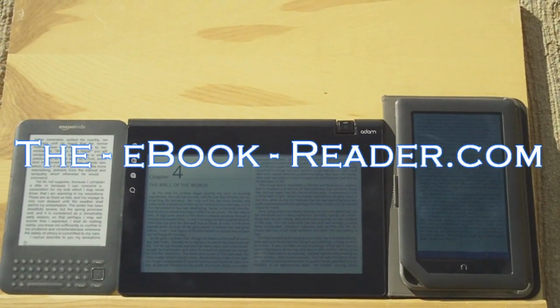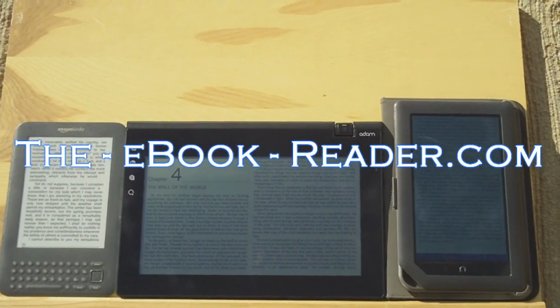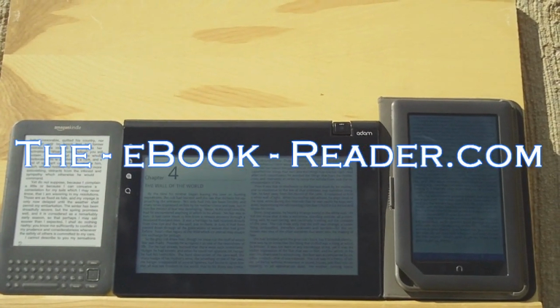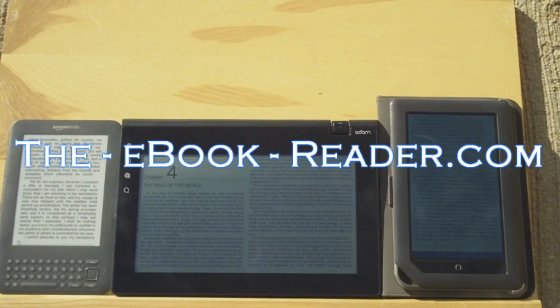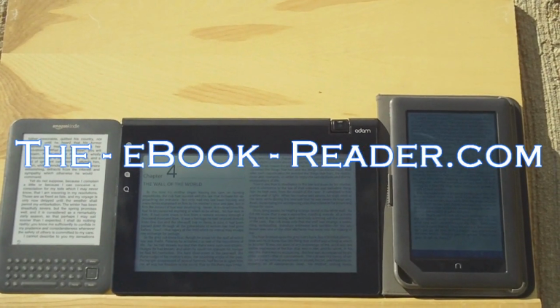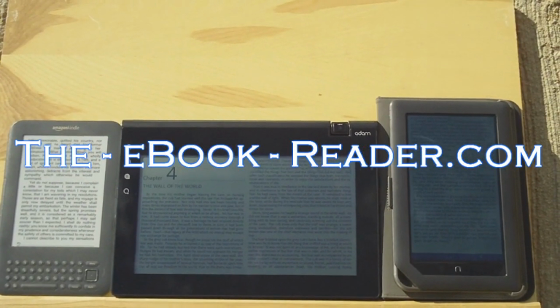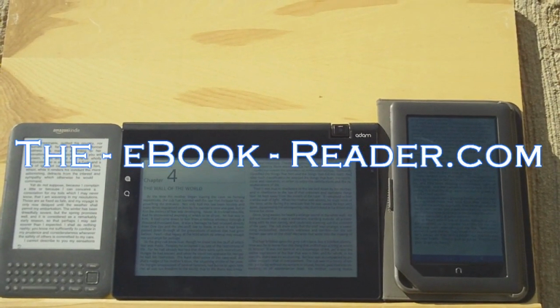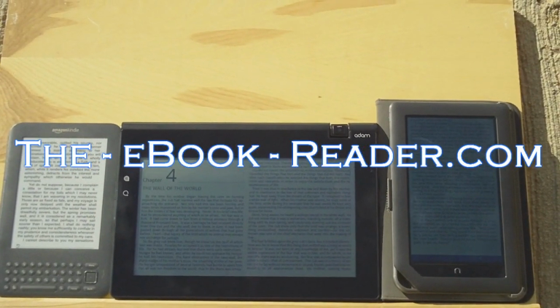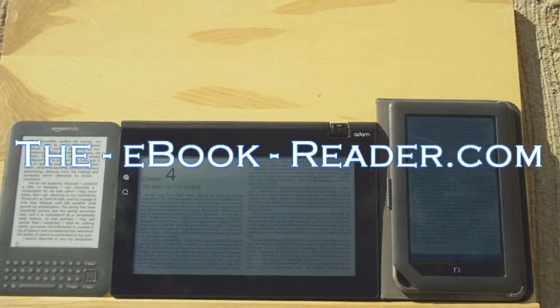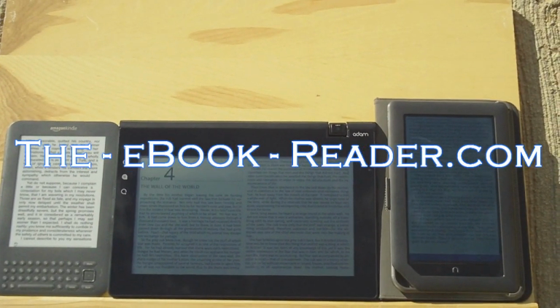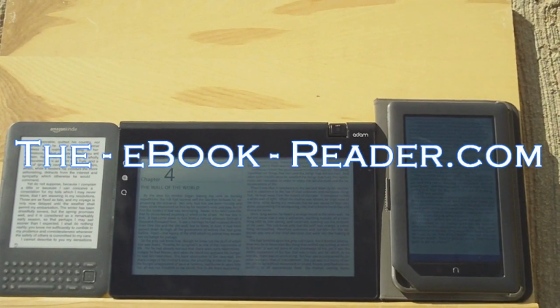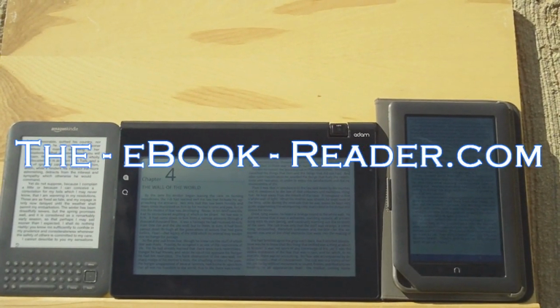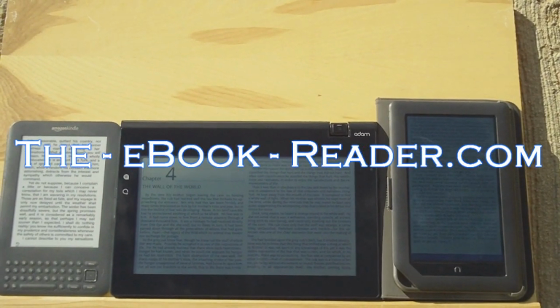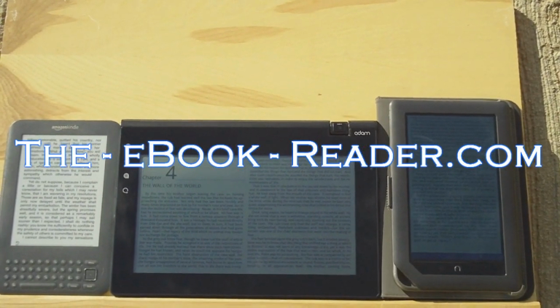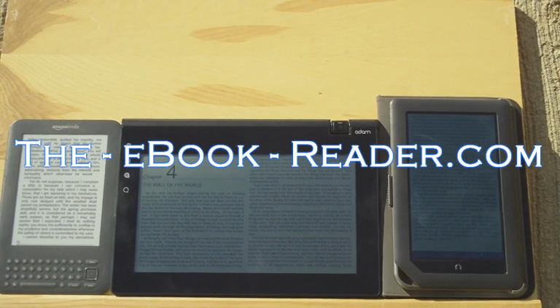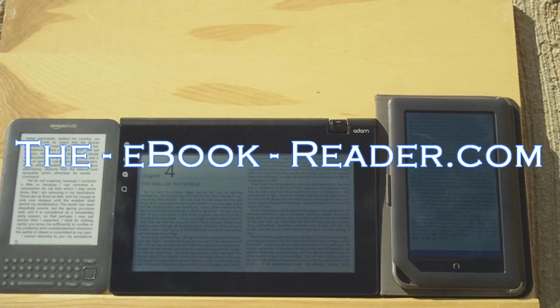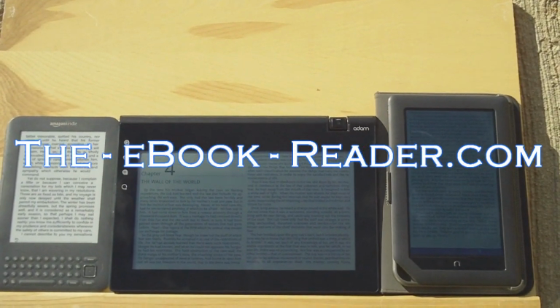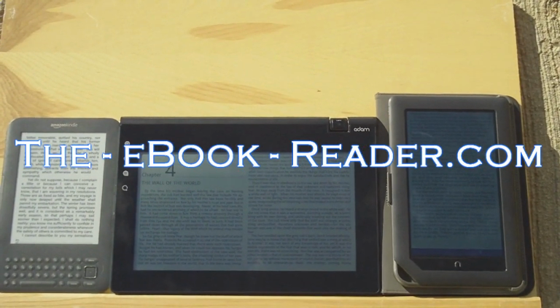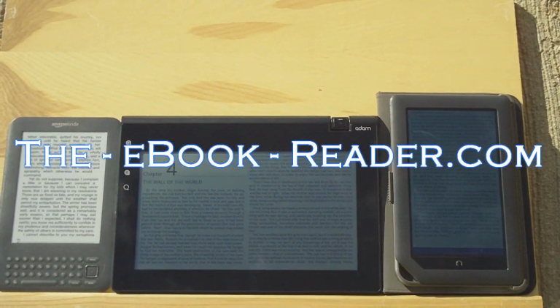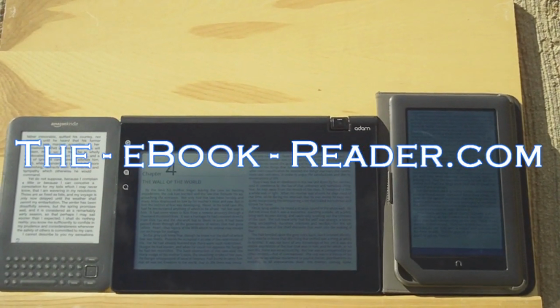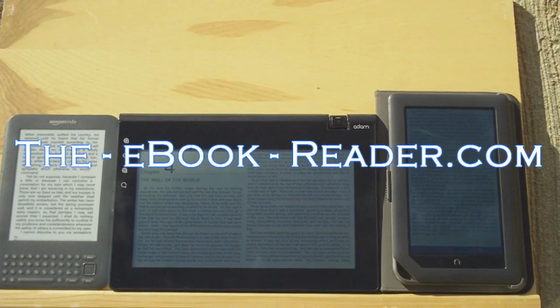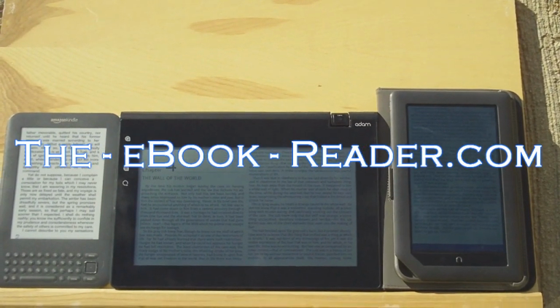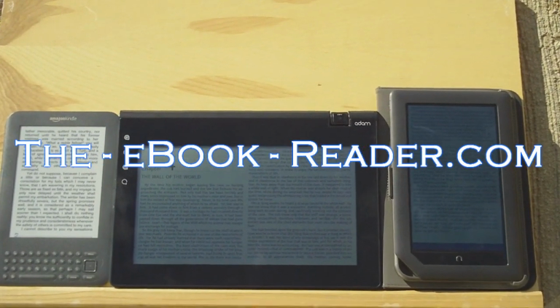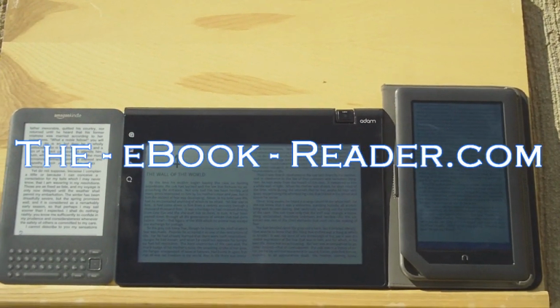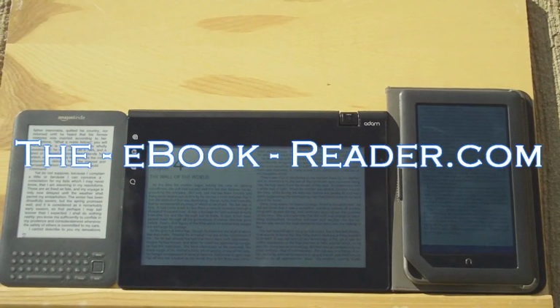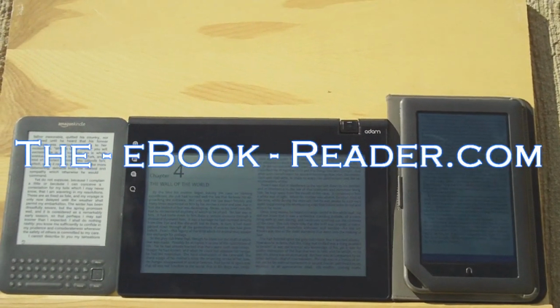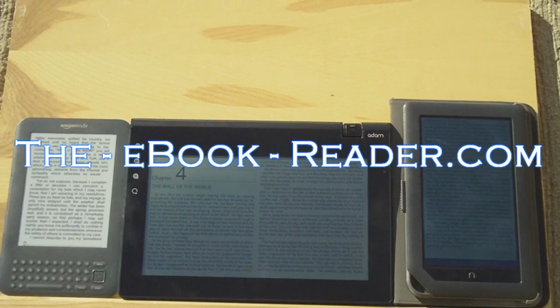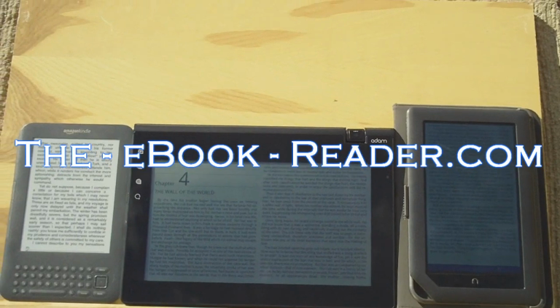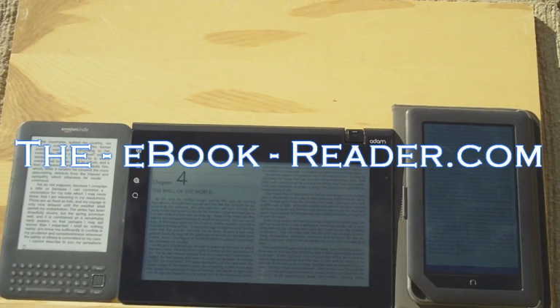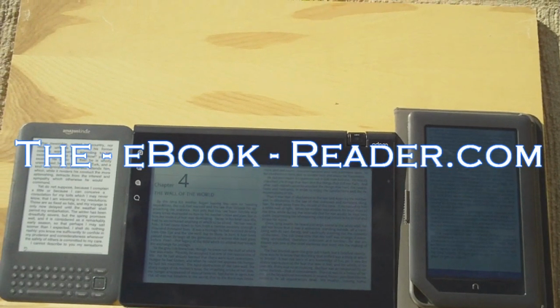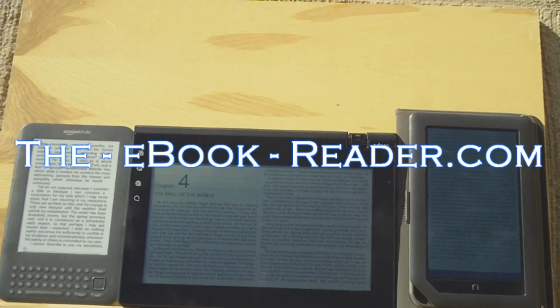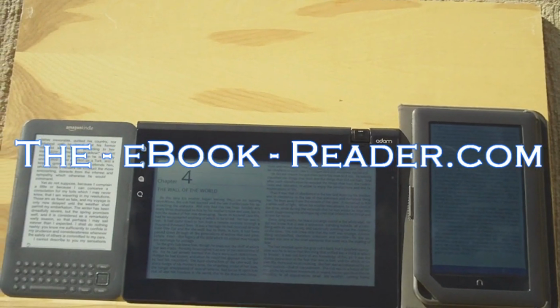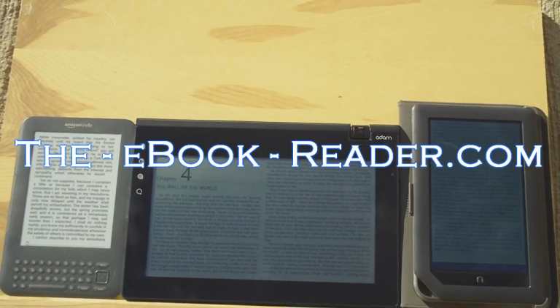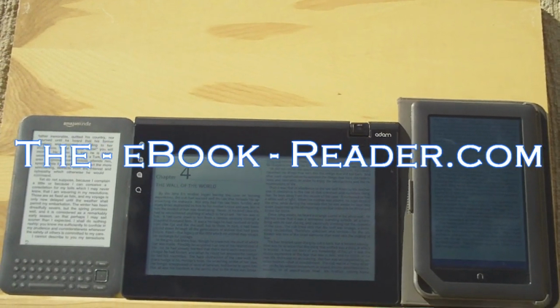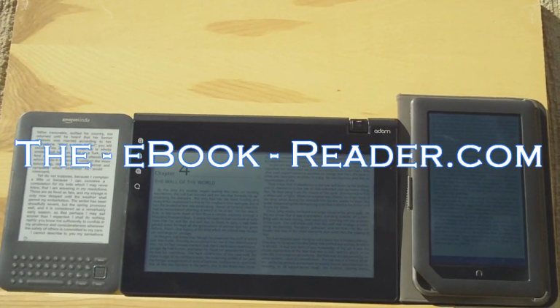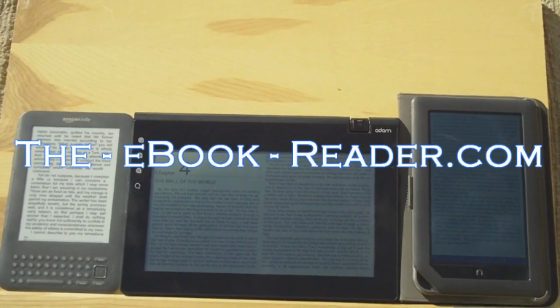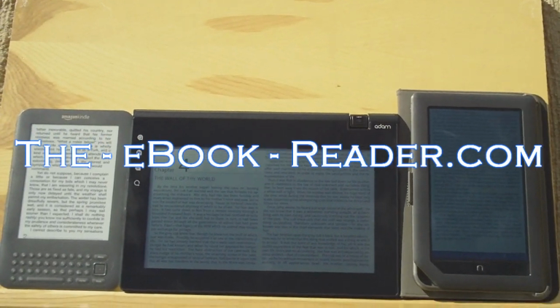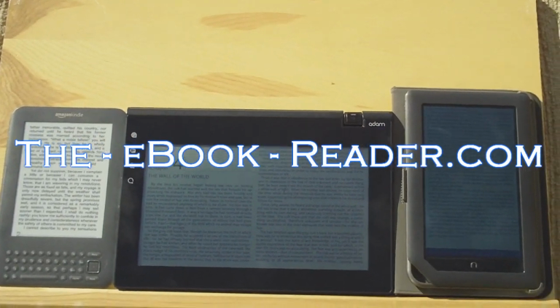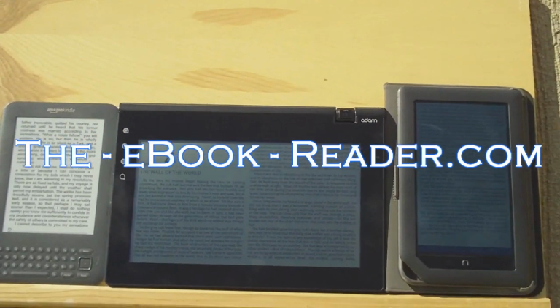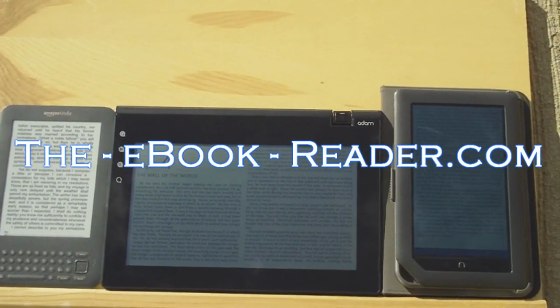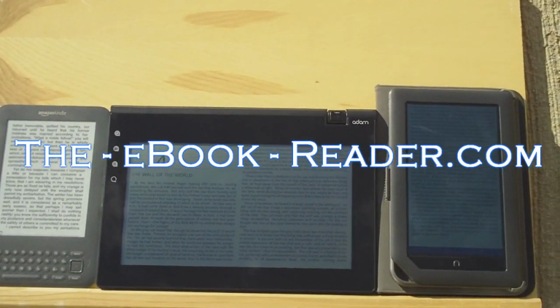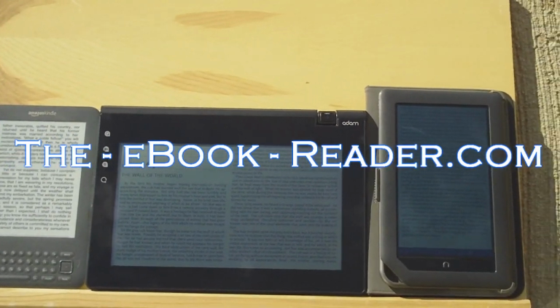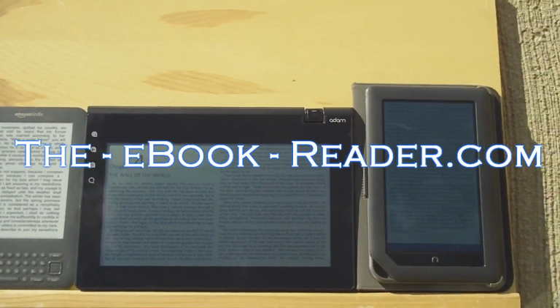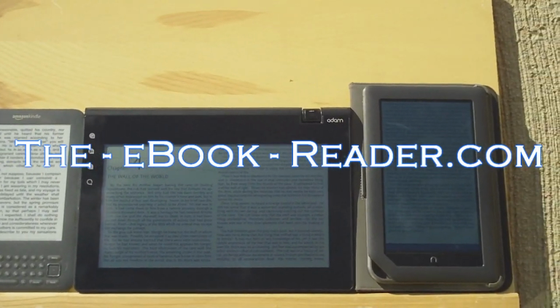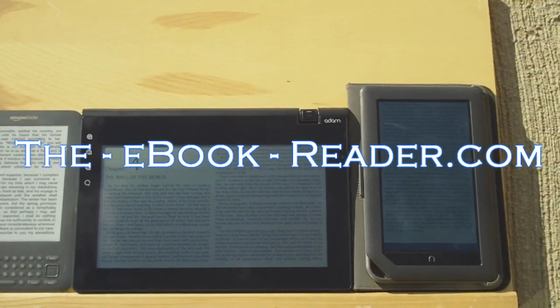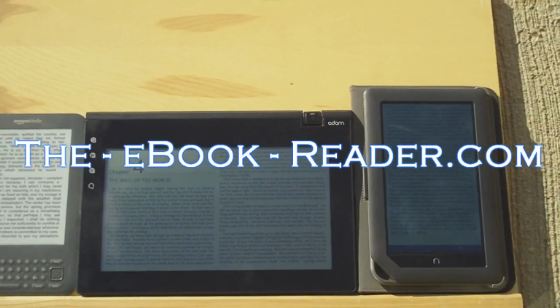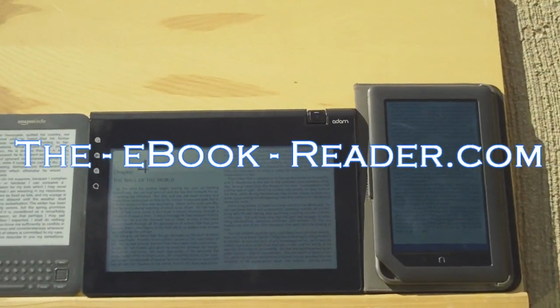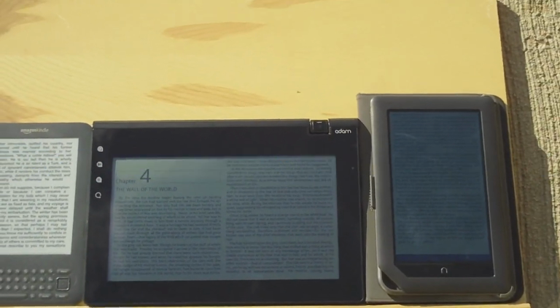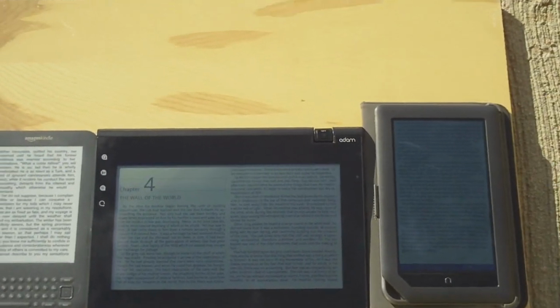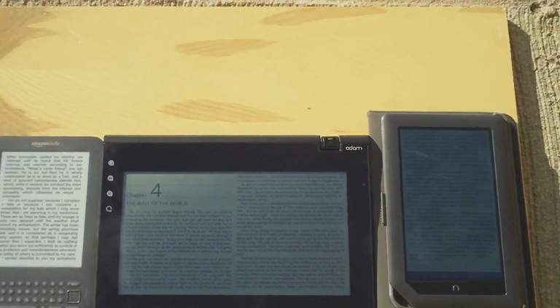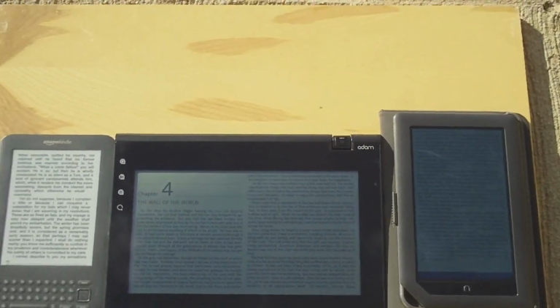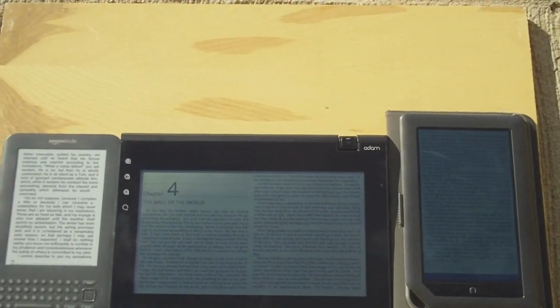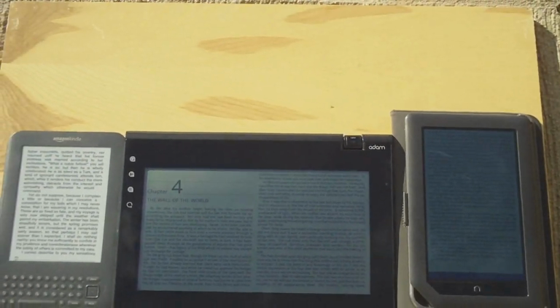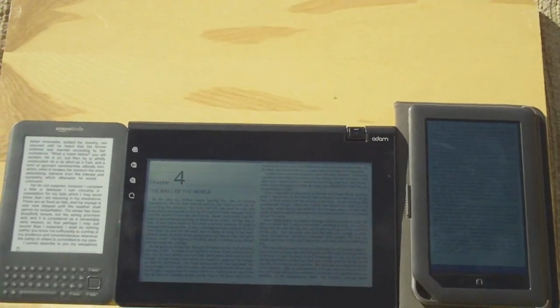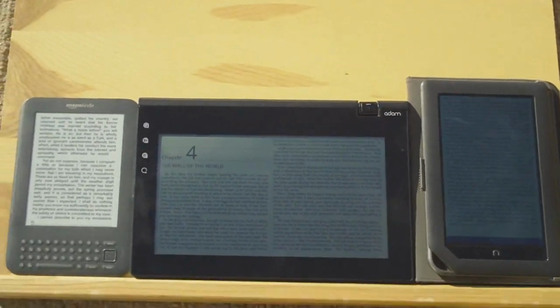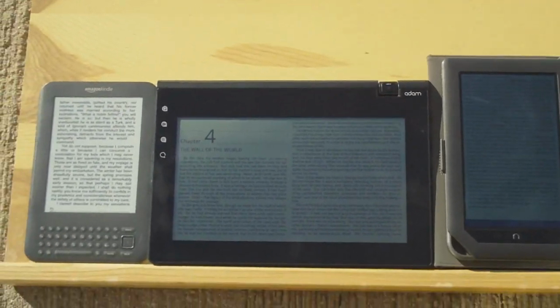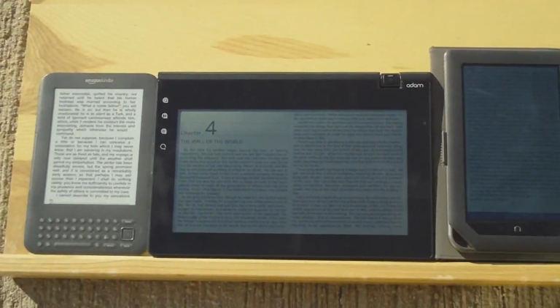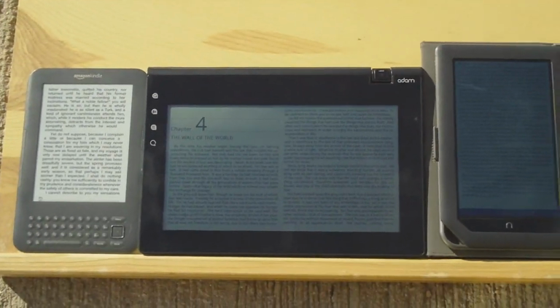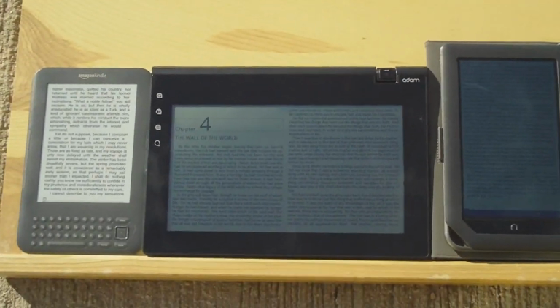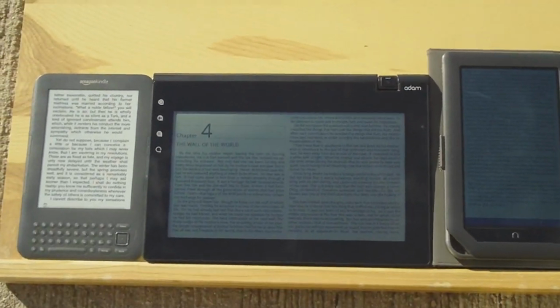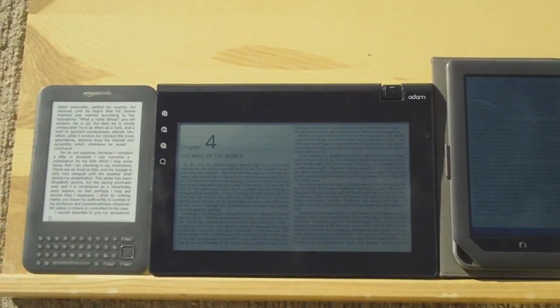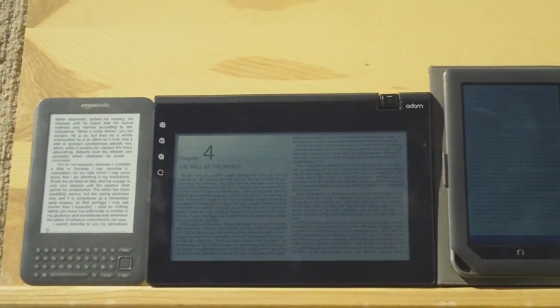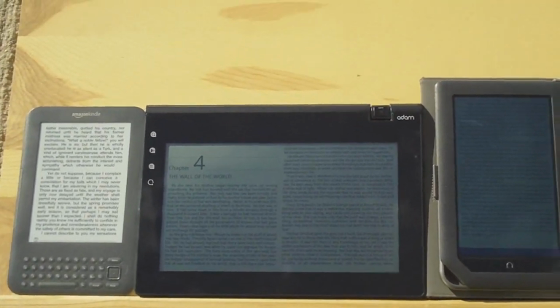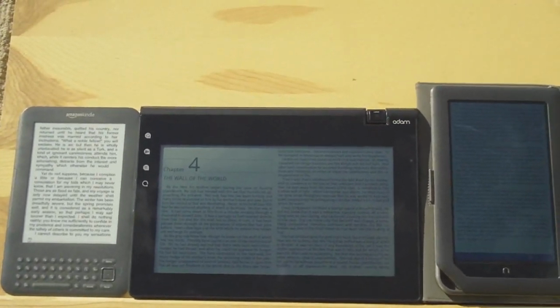Hi everyone, this is Nathan from theebookreader.com. For this video I'm taking a look at some different type of screen technologies outside in bright sunlight.